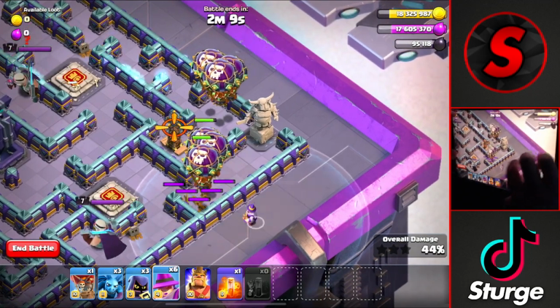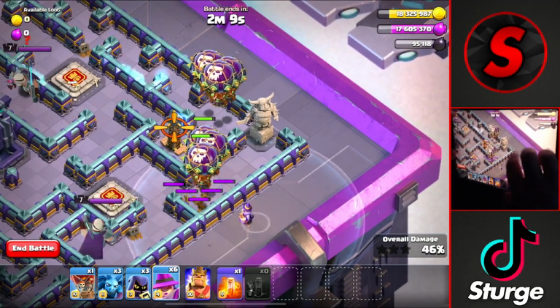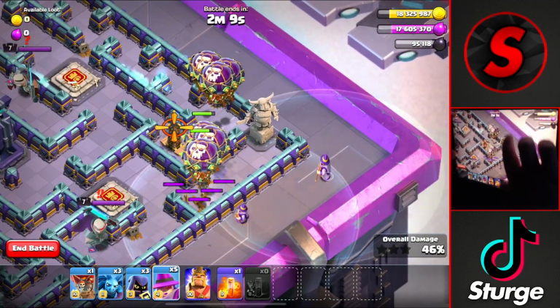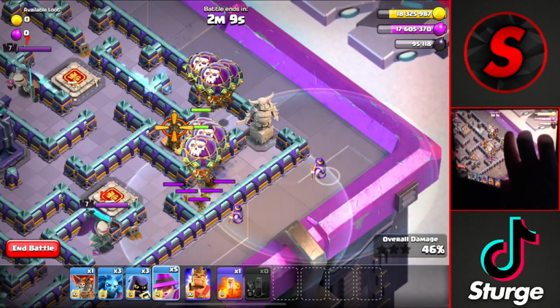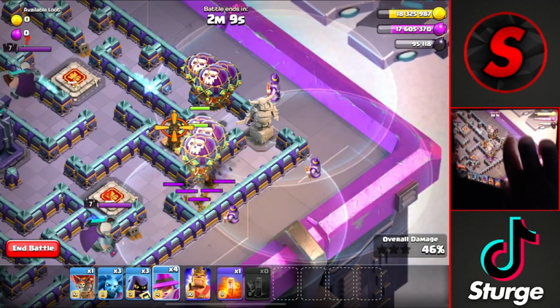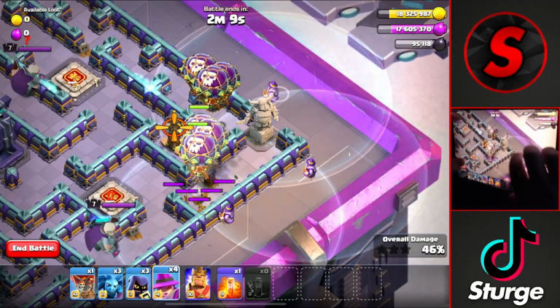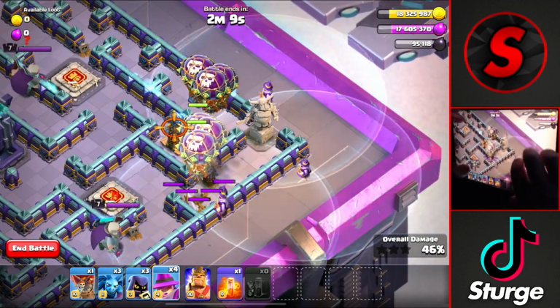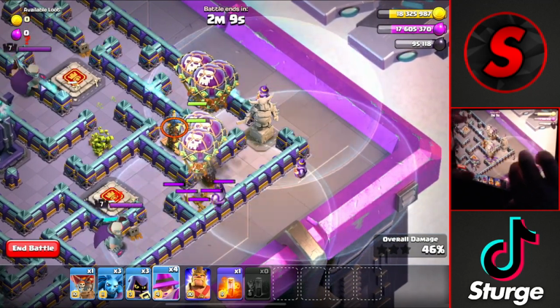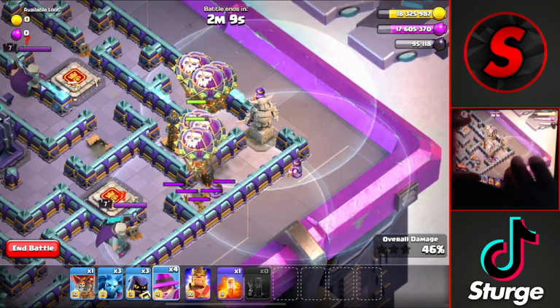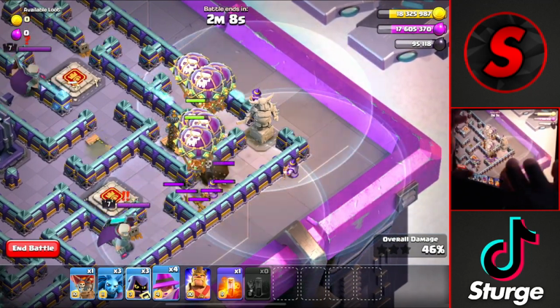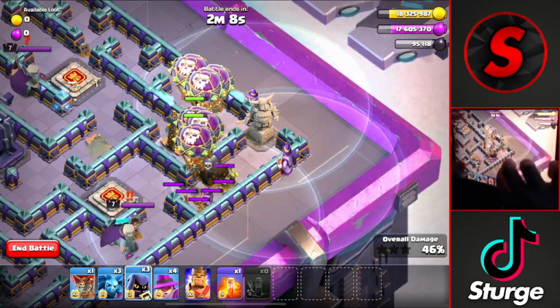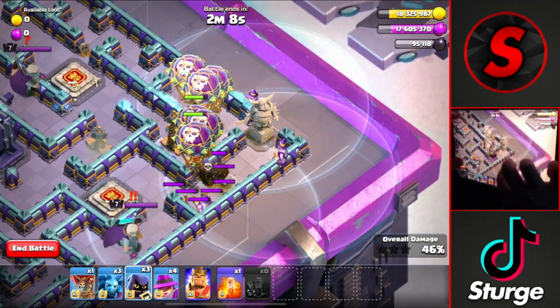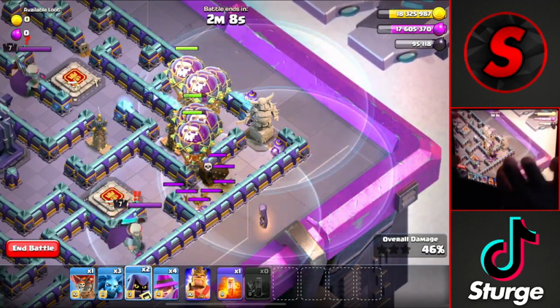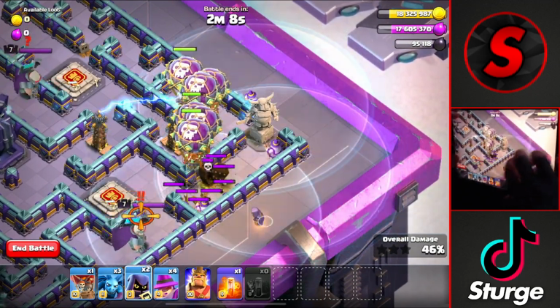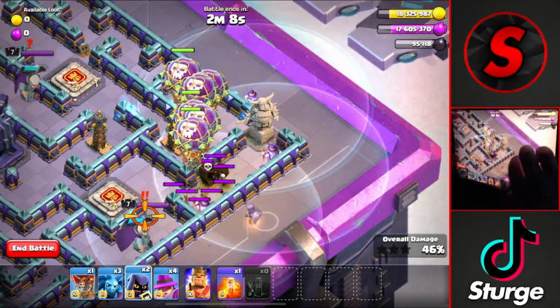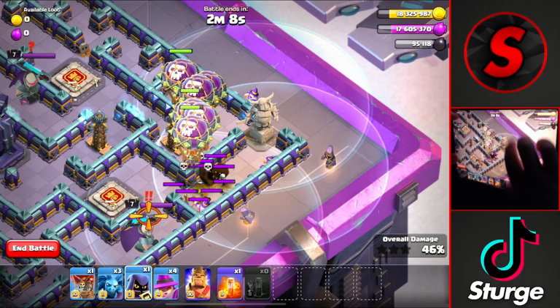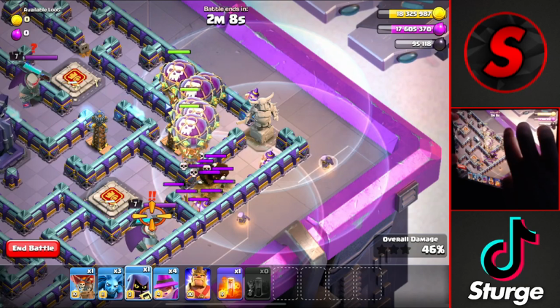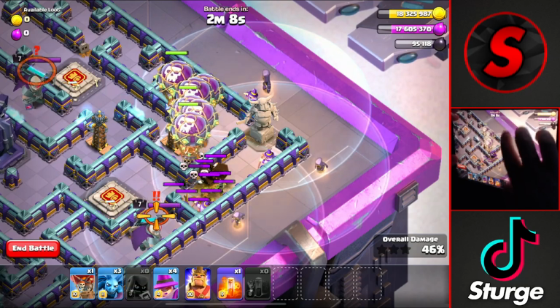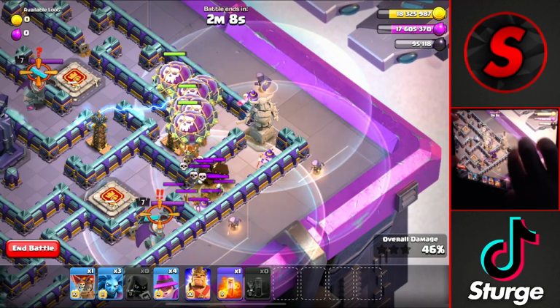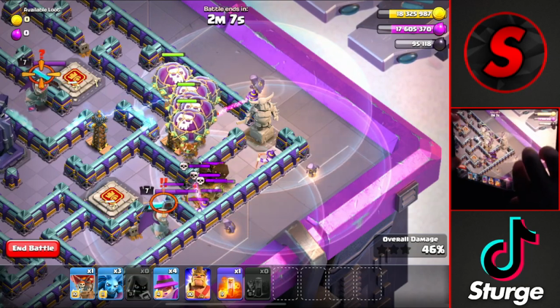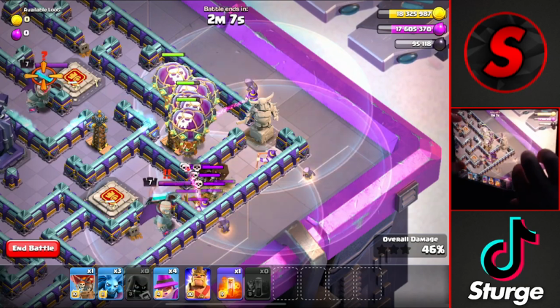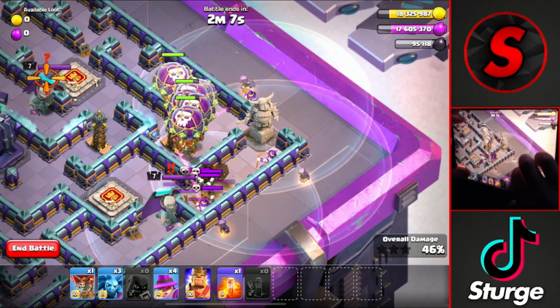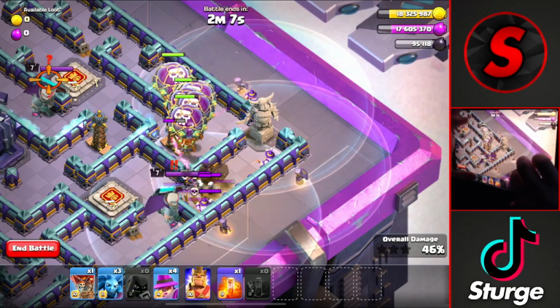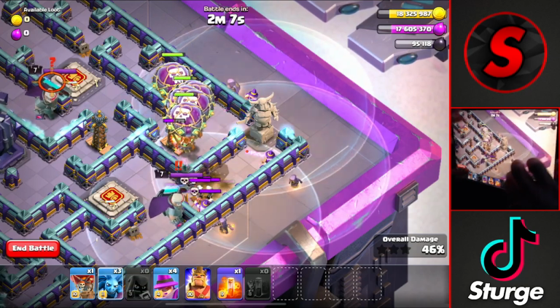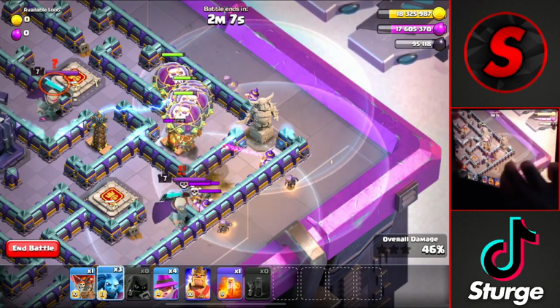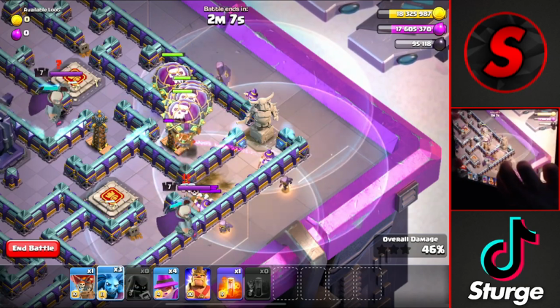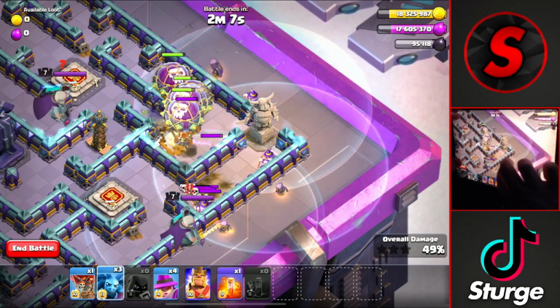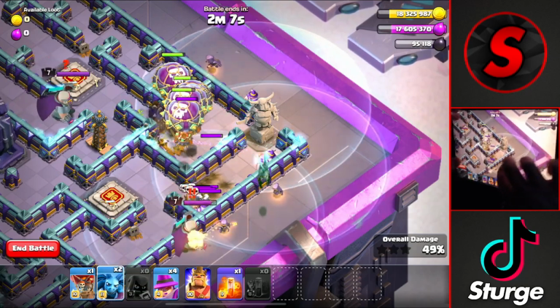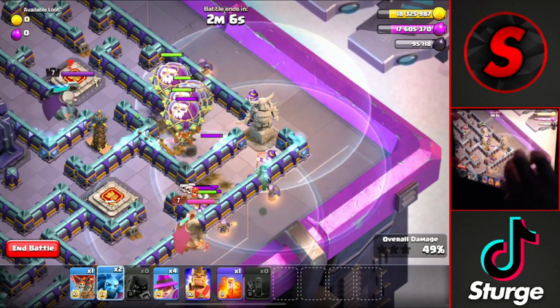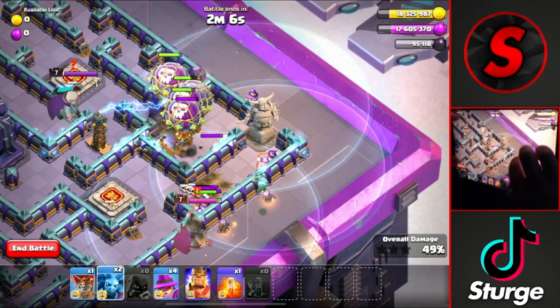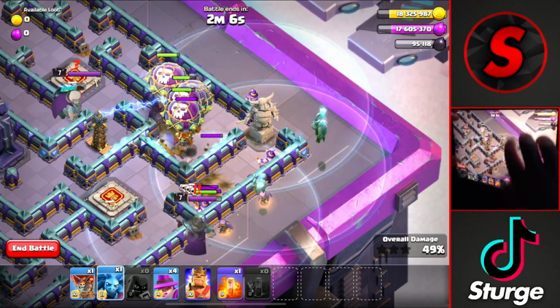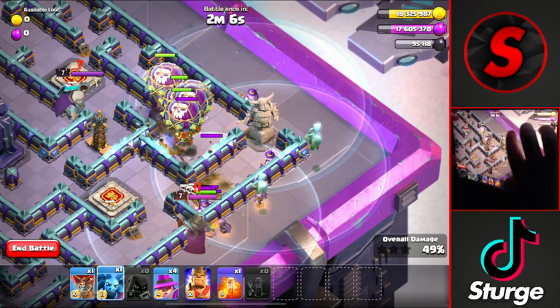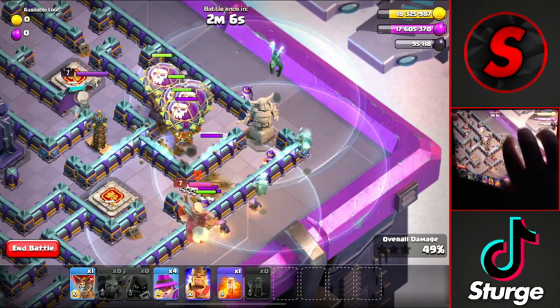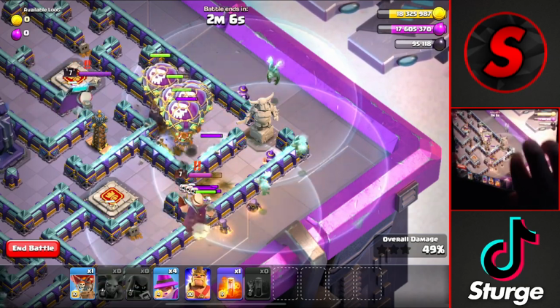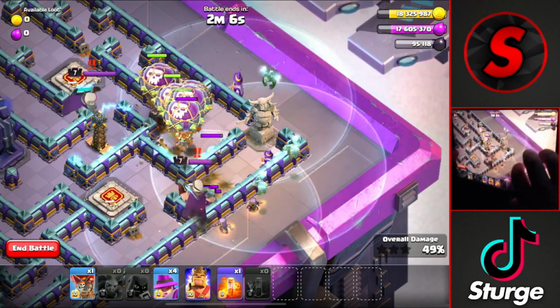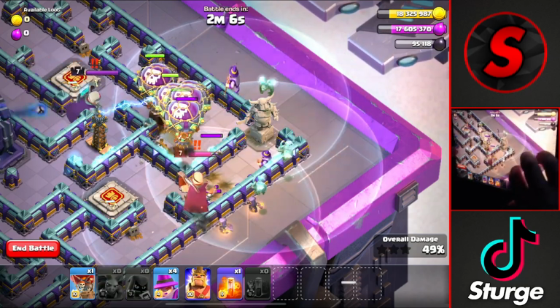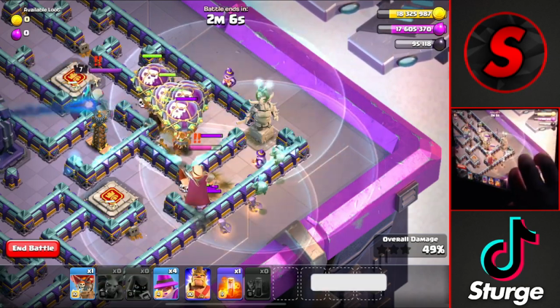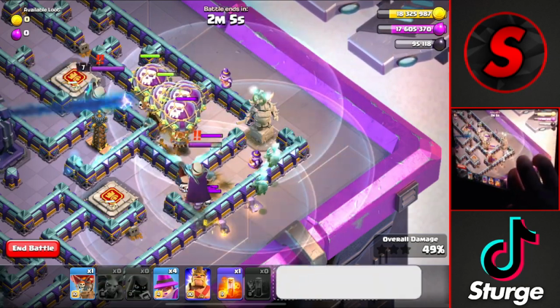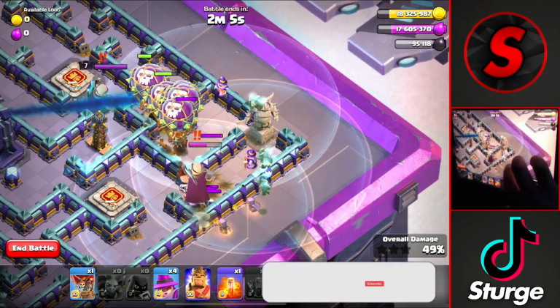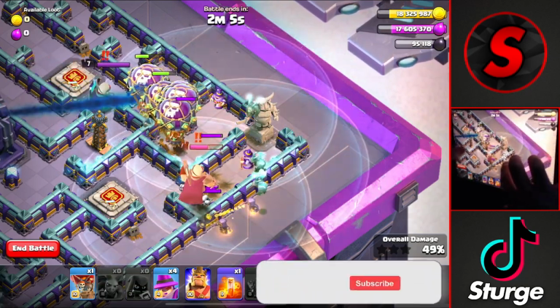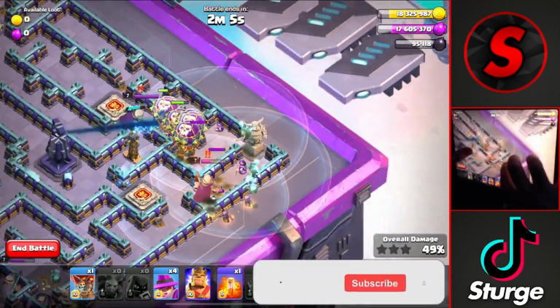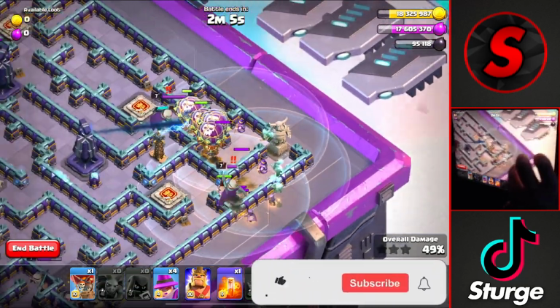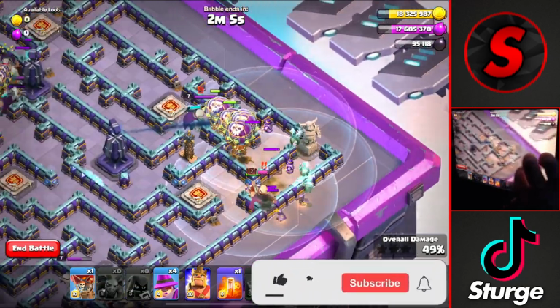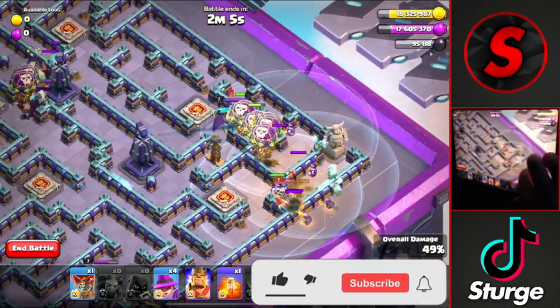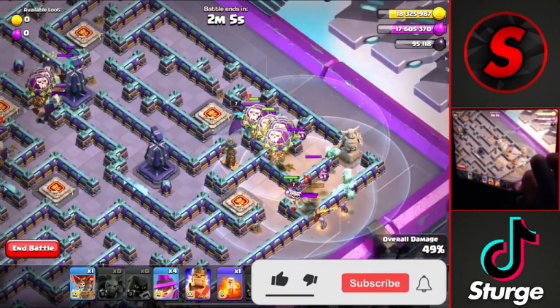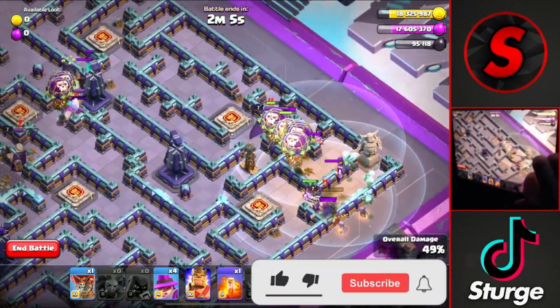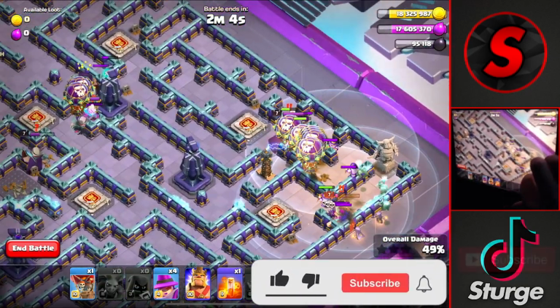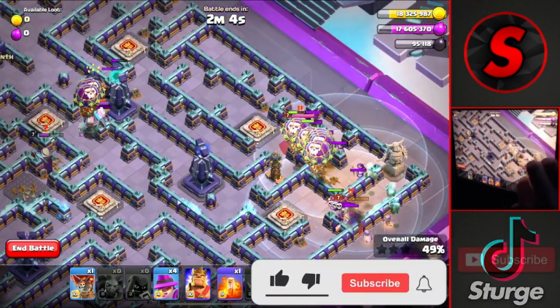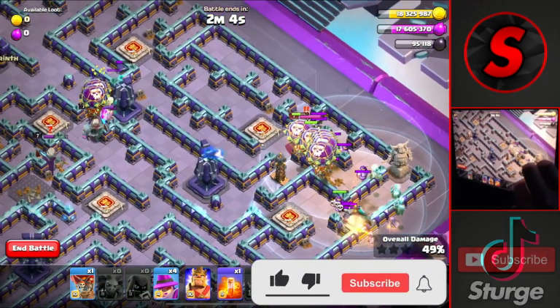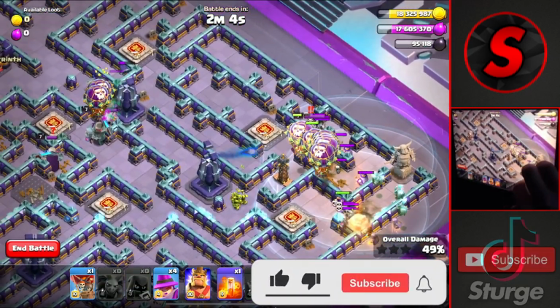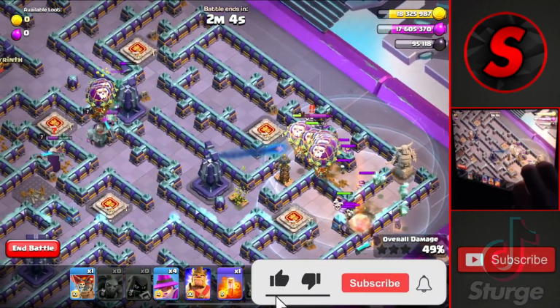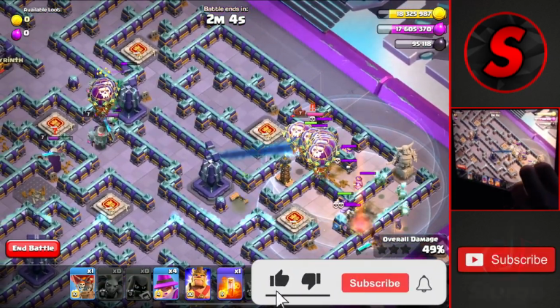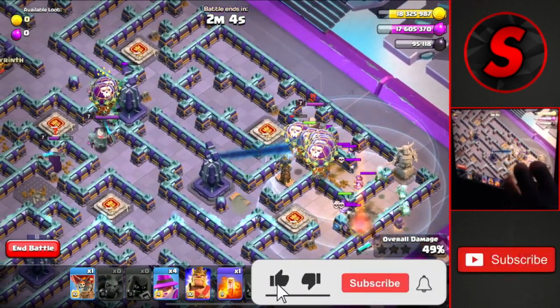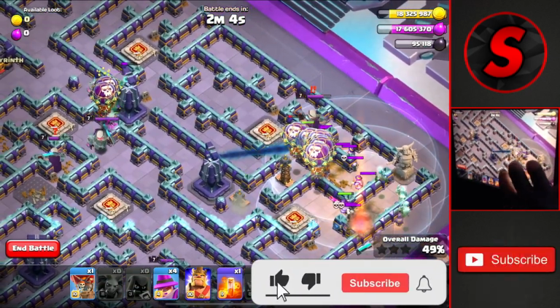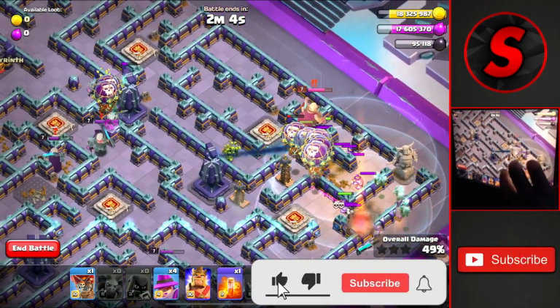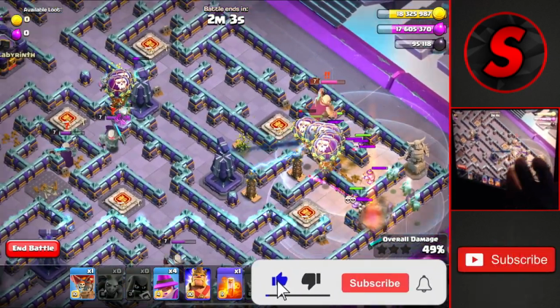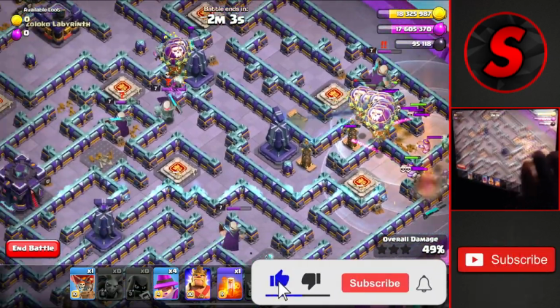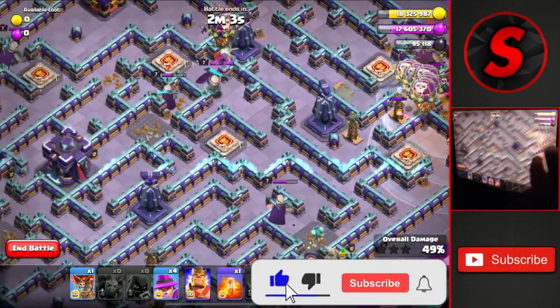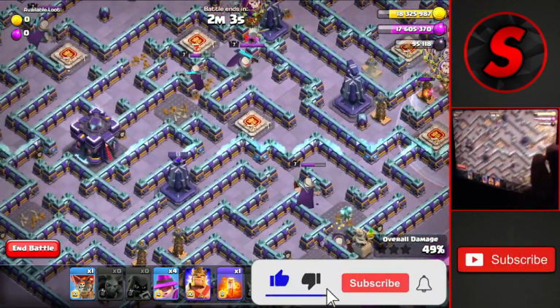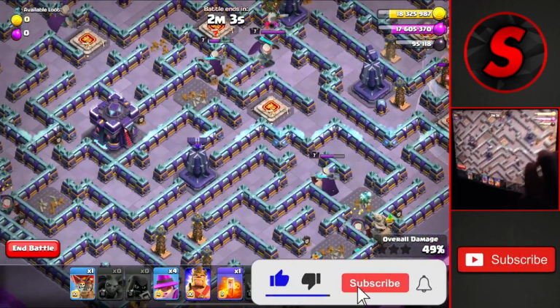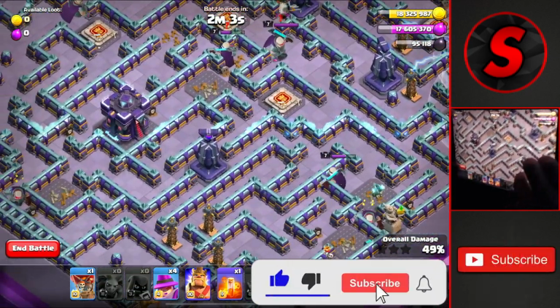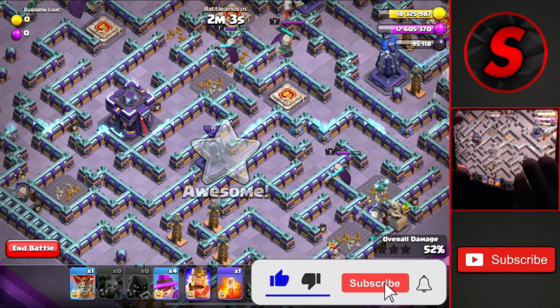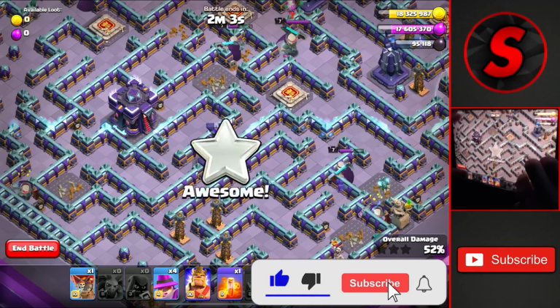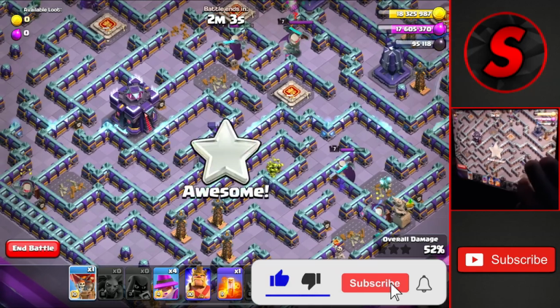Dropping three wardens, the three remaining headhunters, and the three remaining minions to take down the right side of the base.